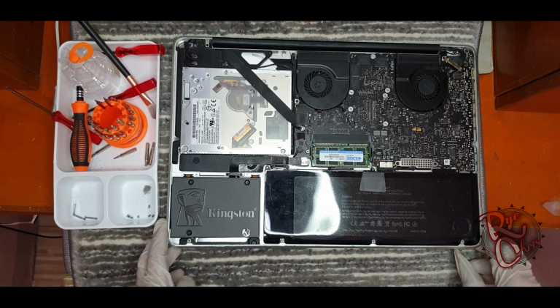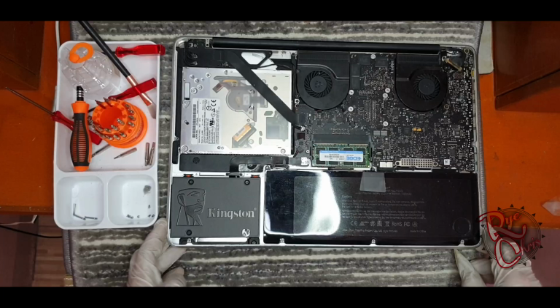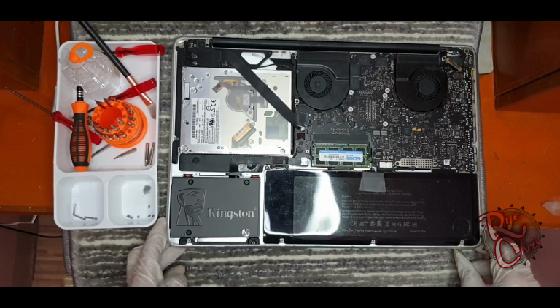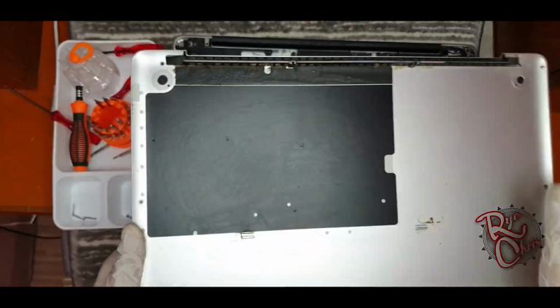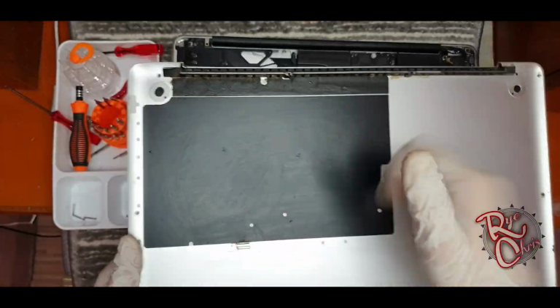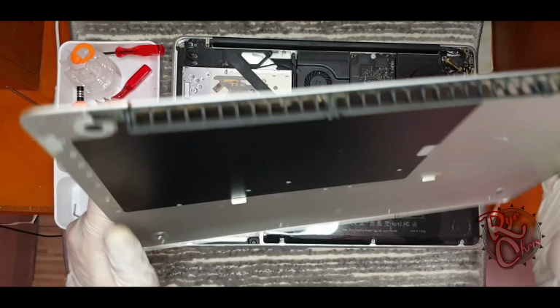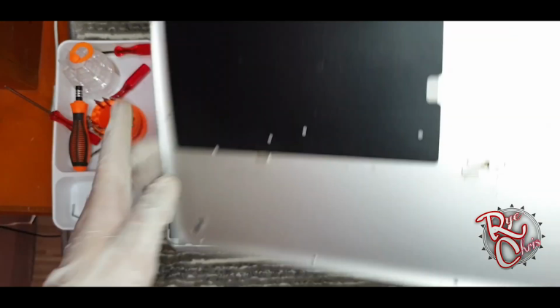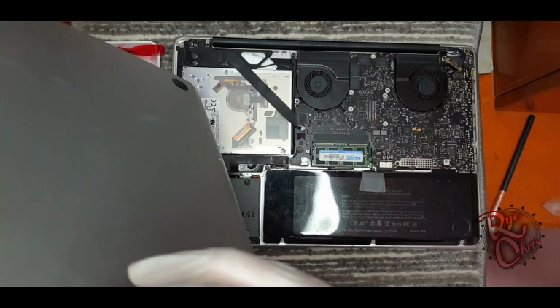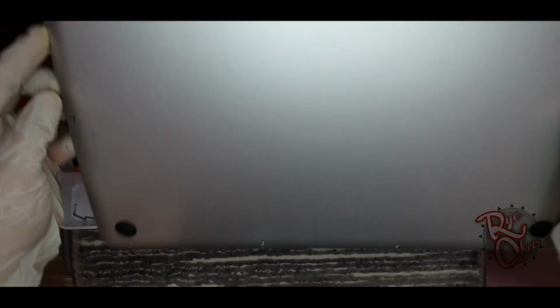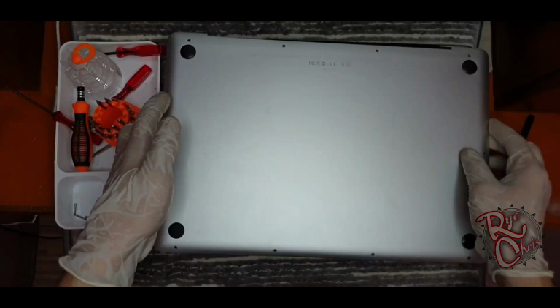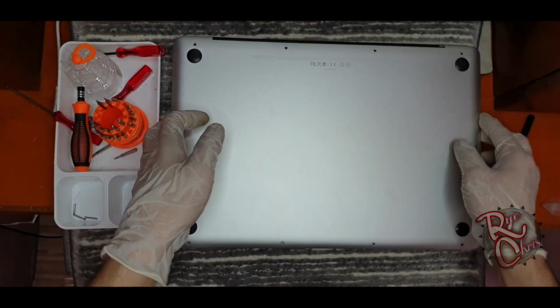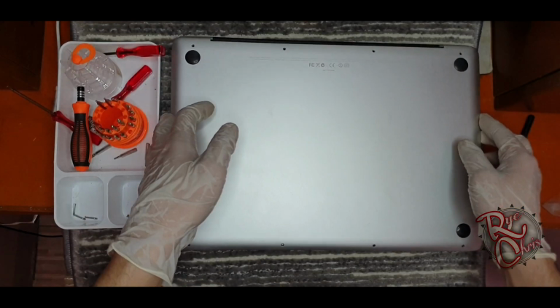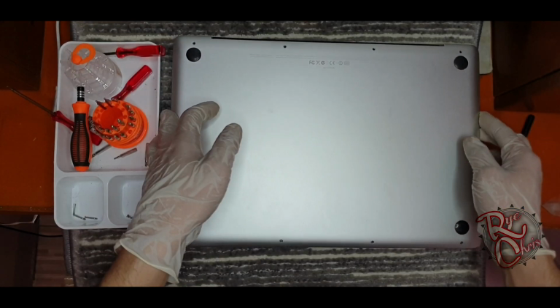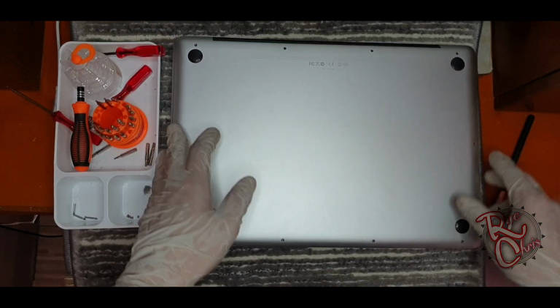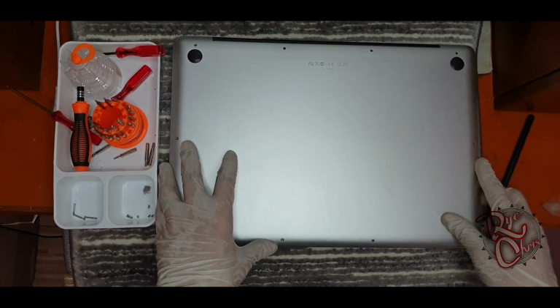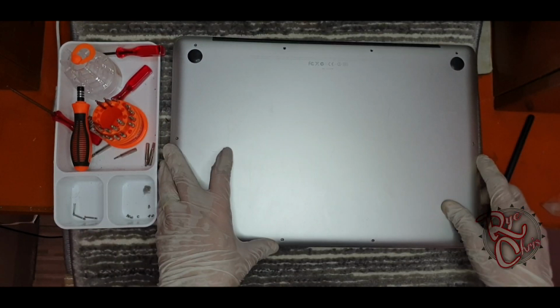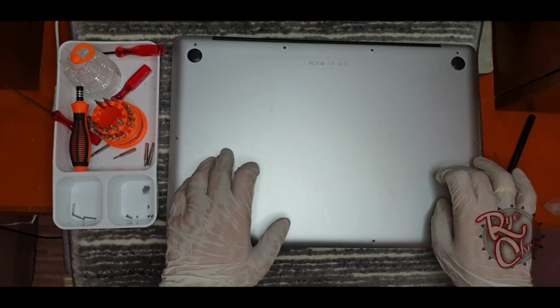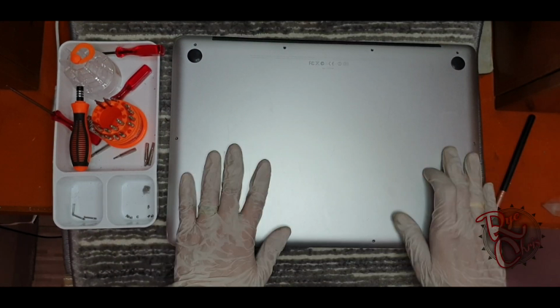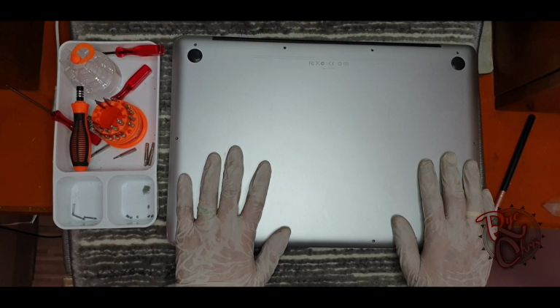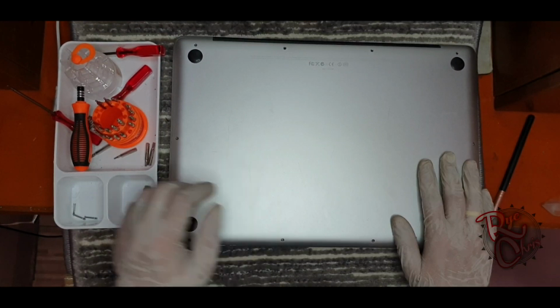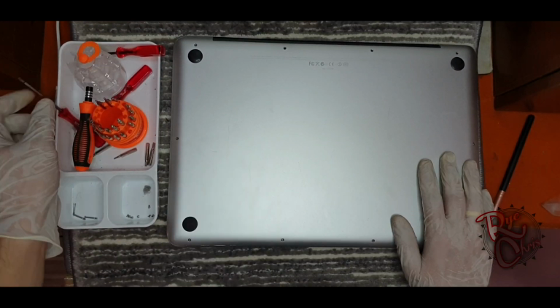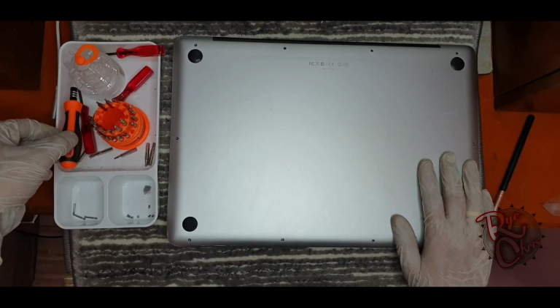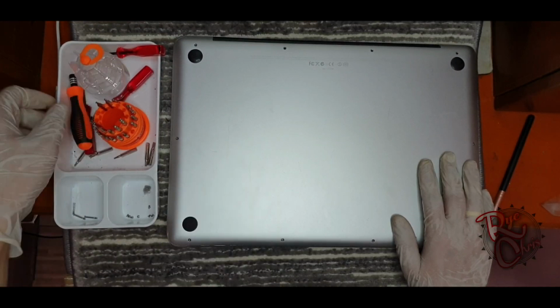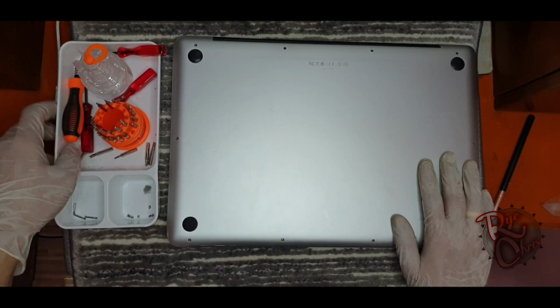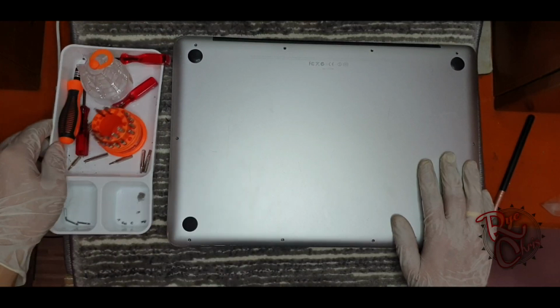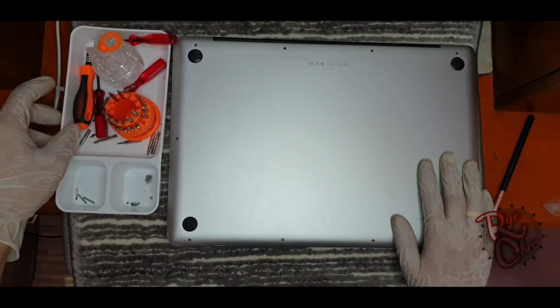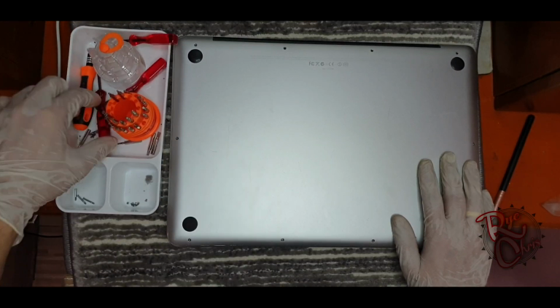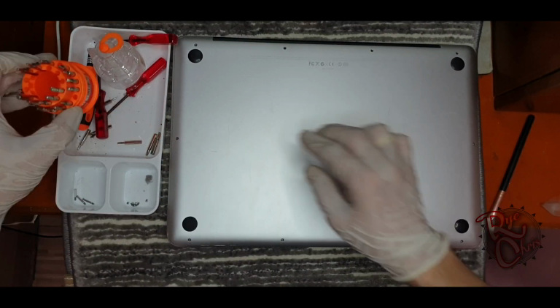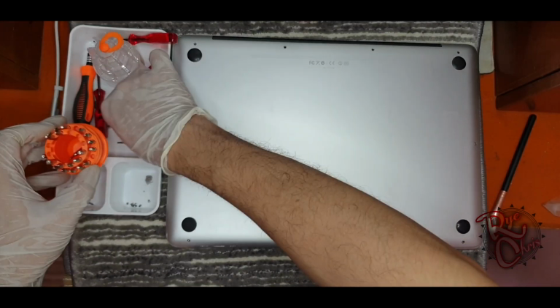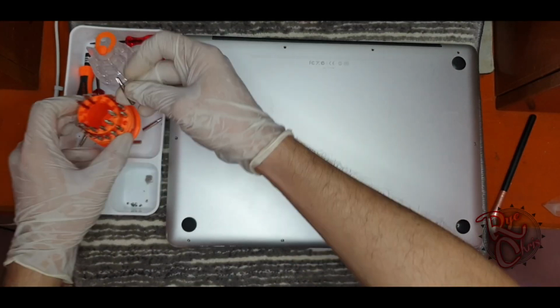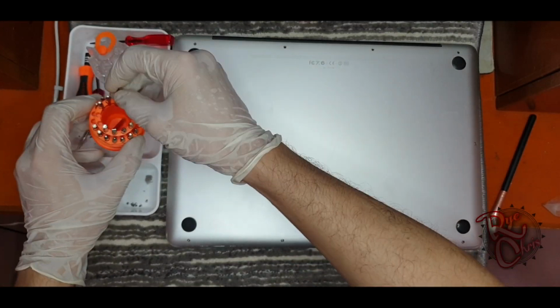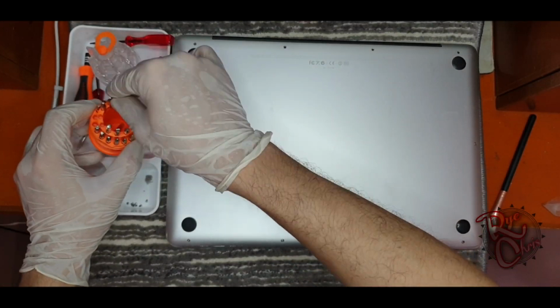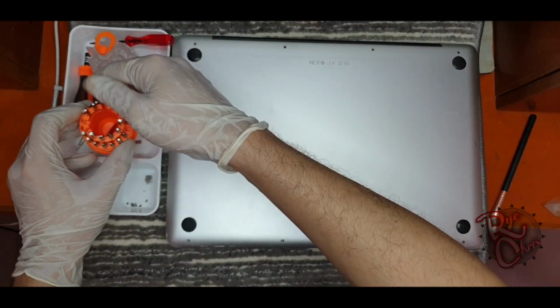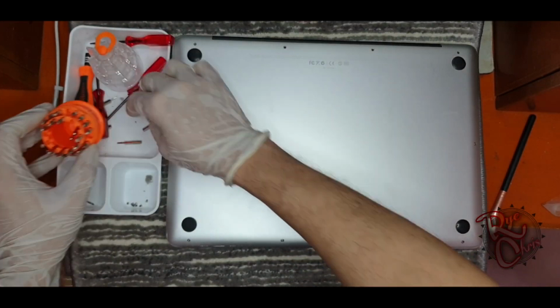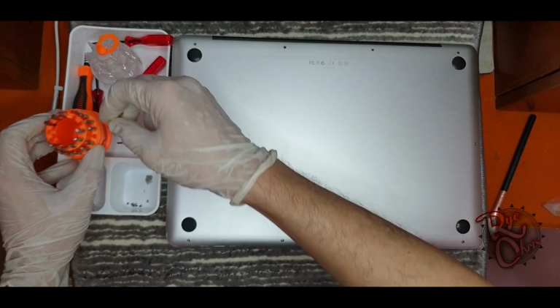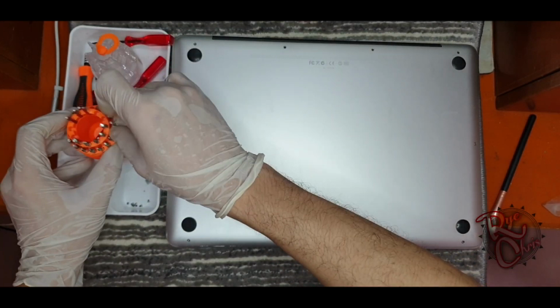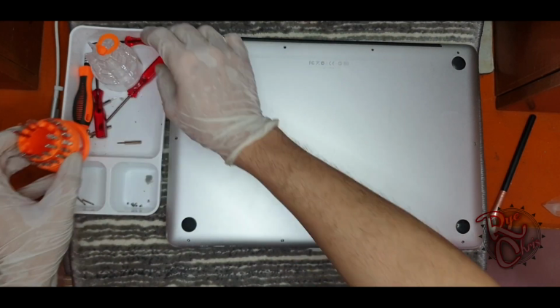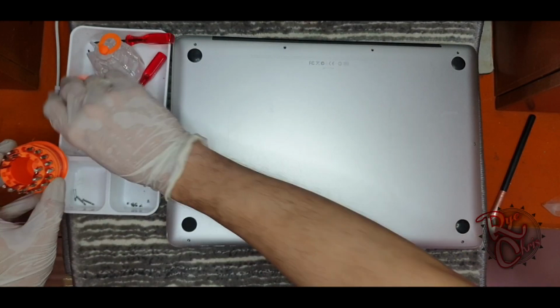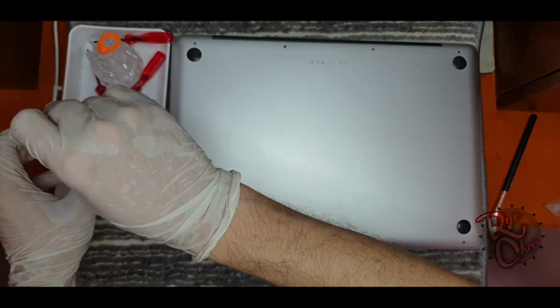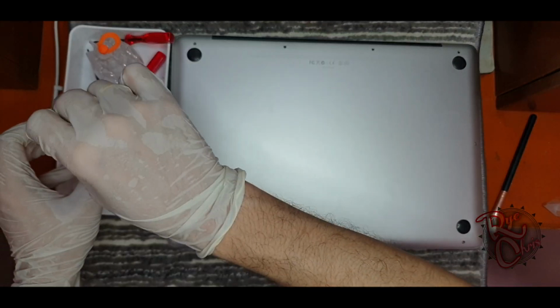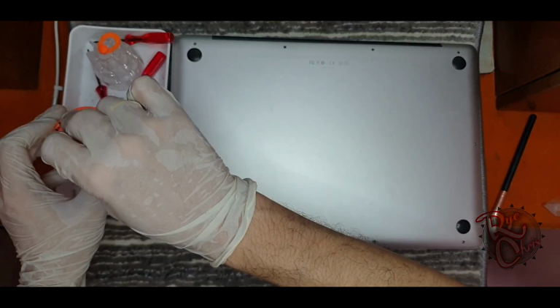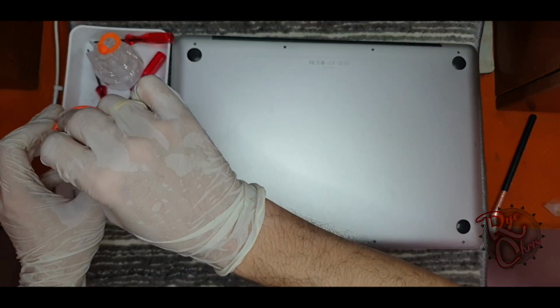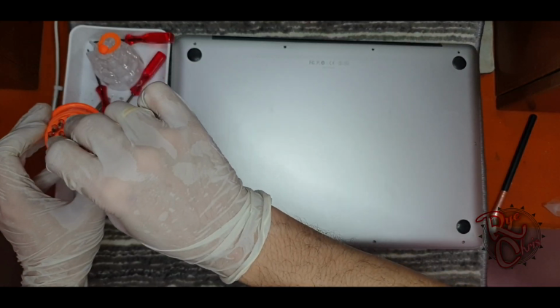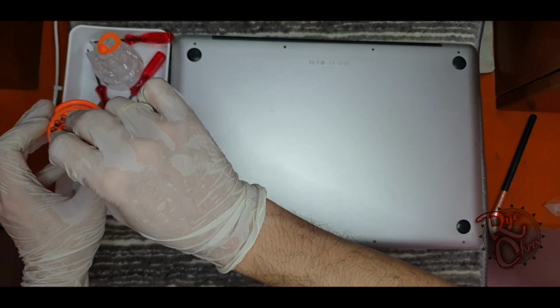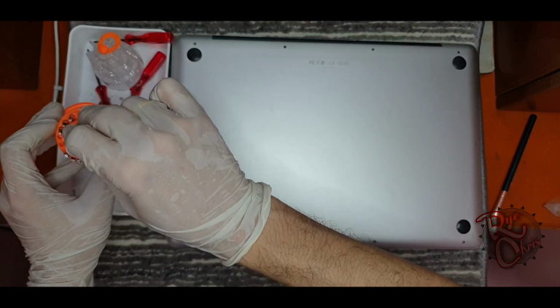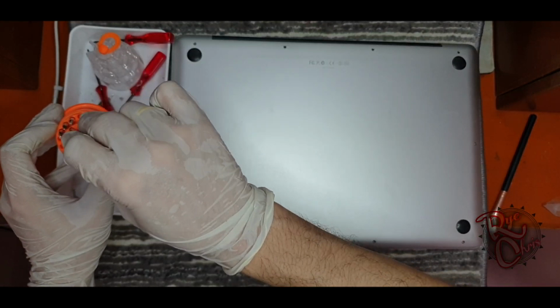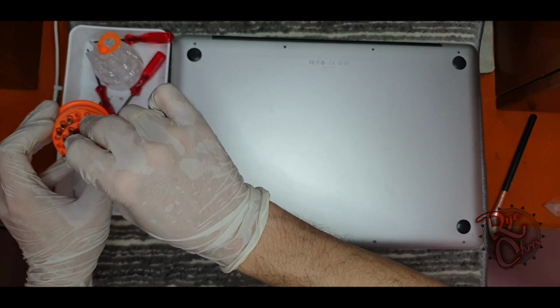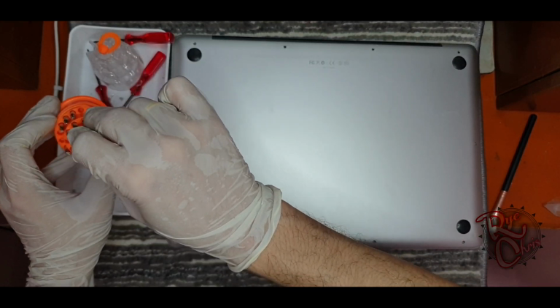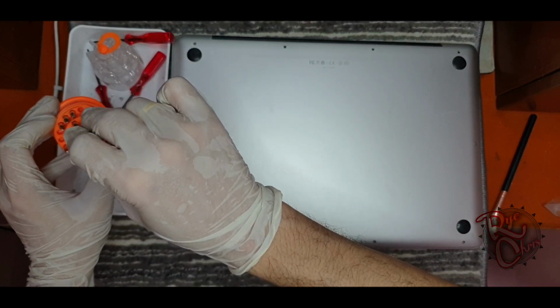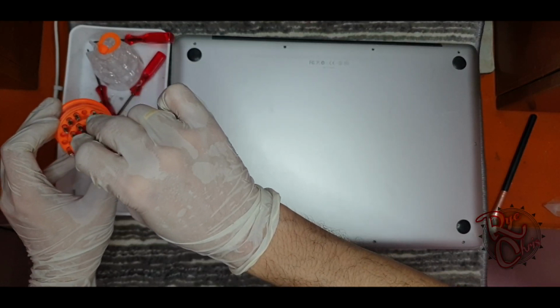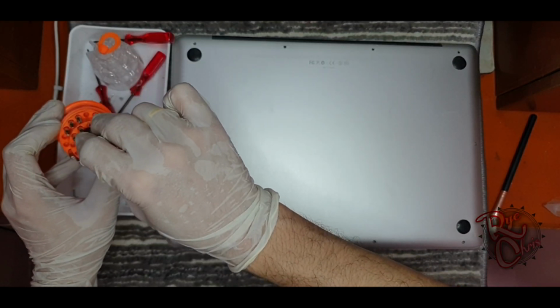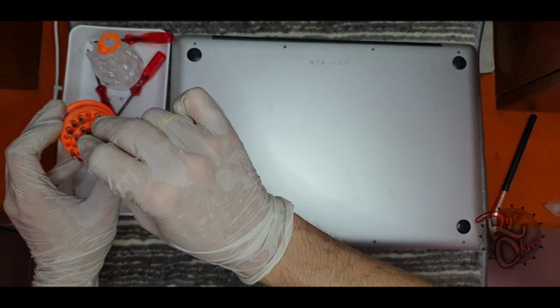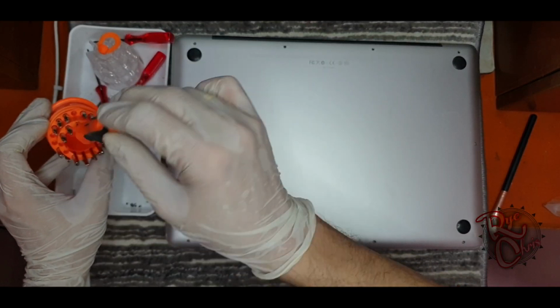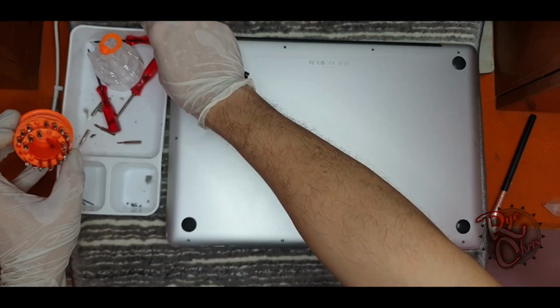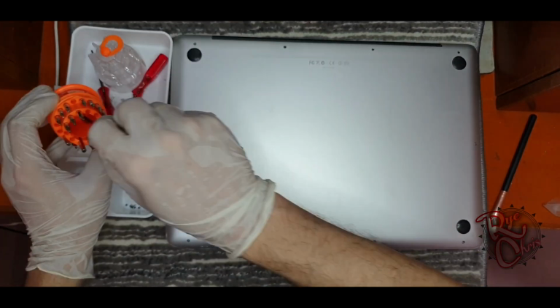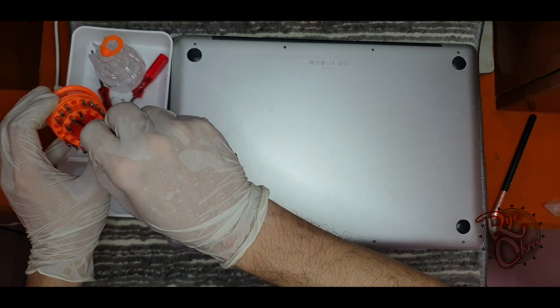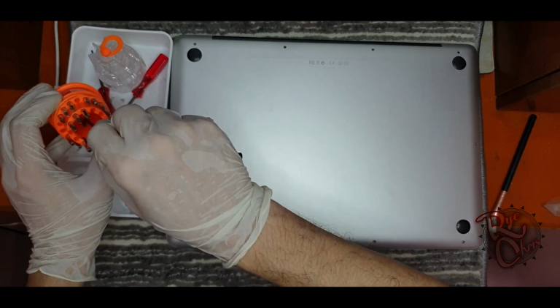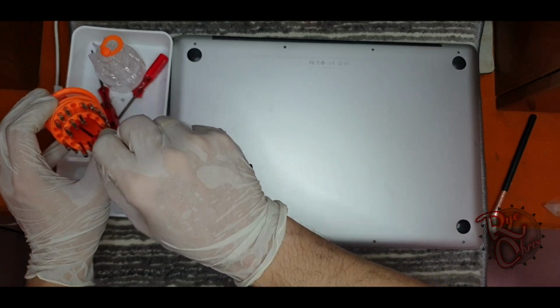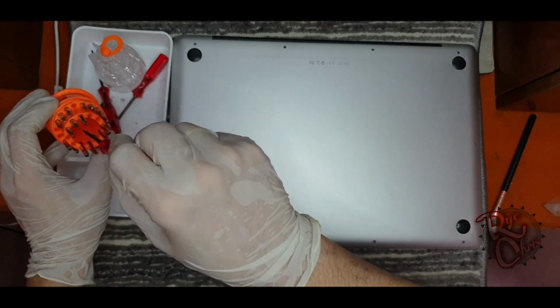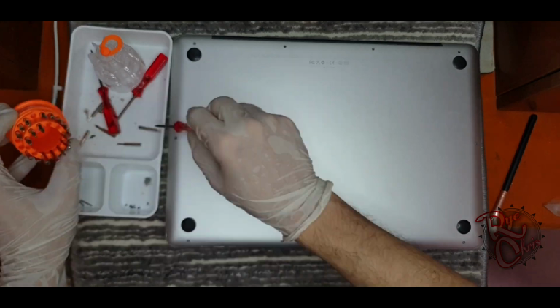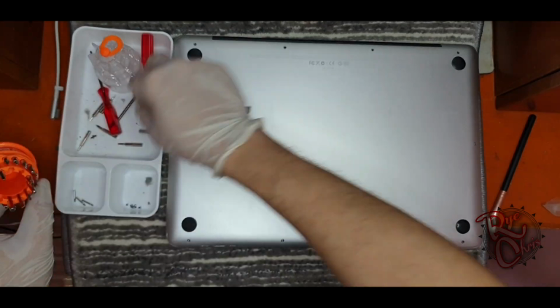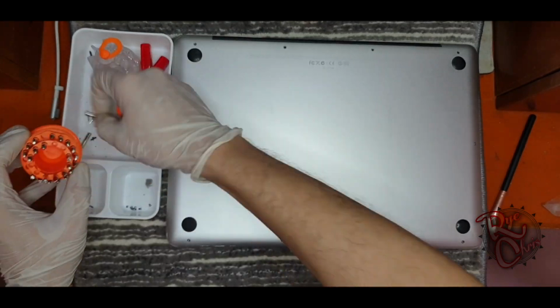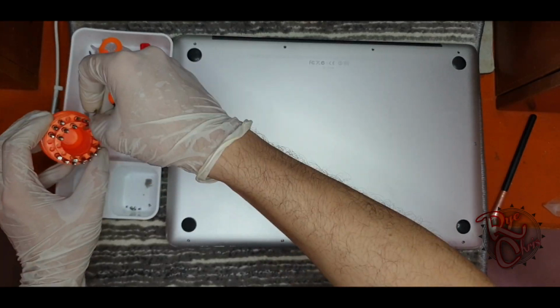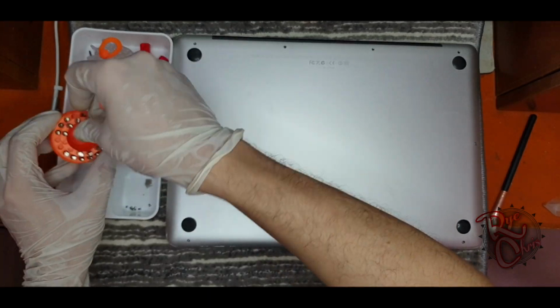We are finished internally, so now we have to reattach the back cover of the laptop.